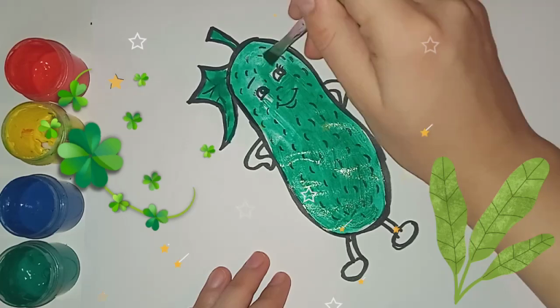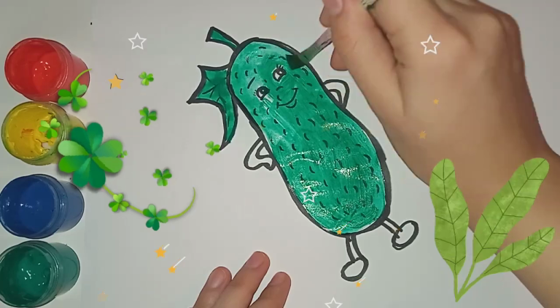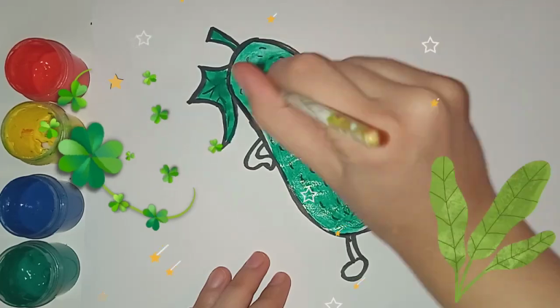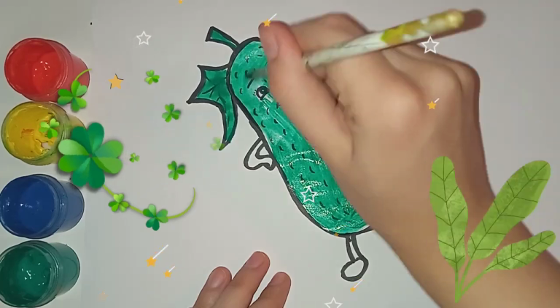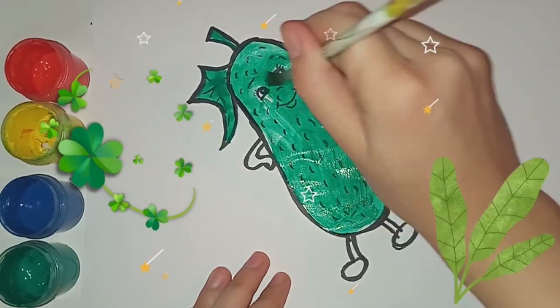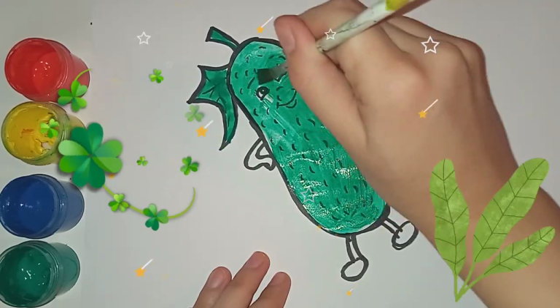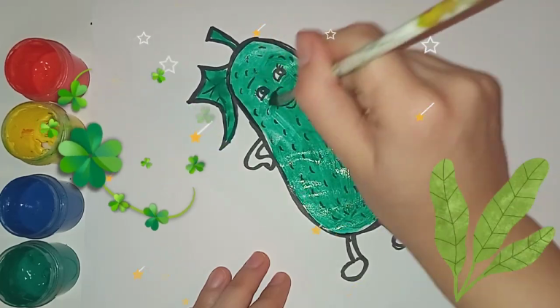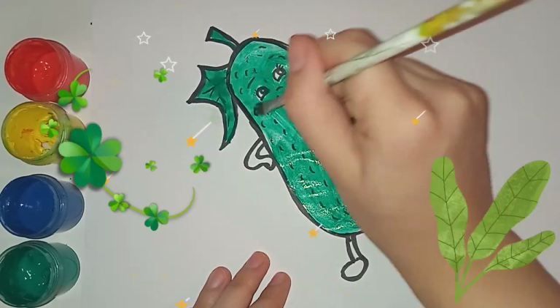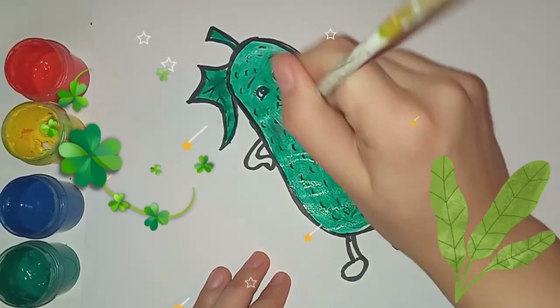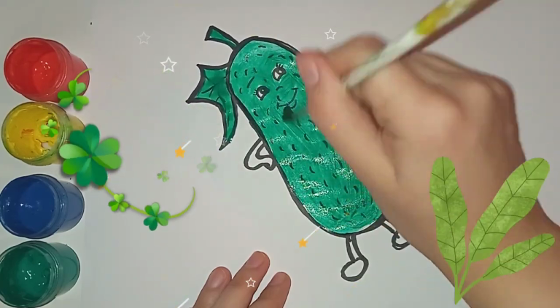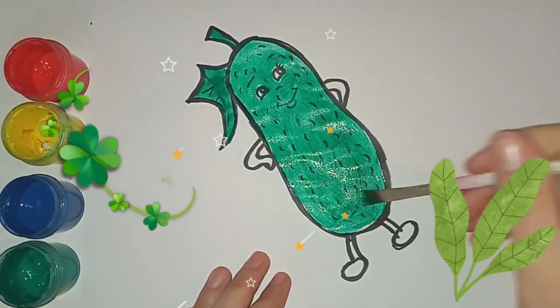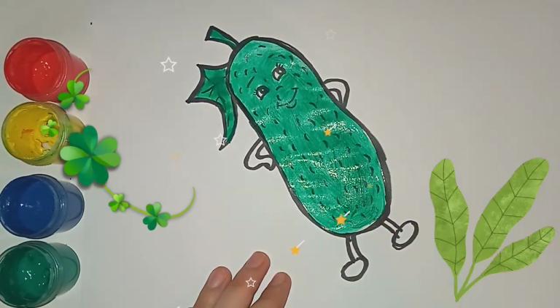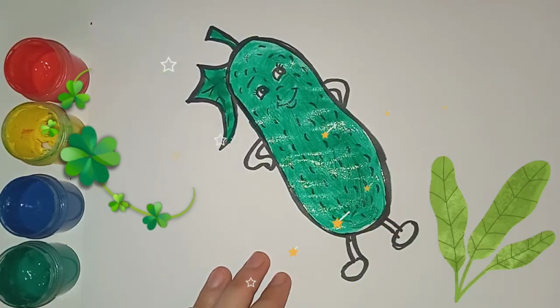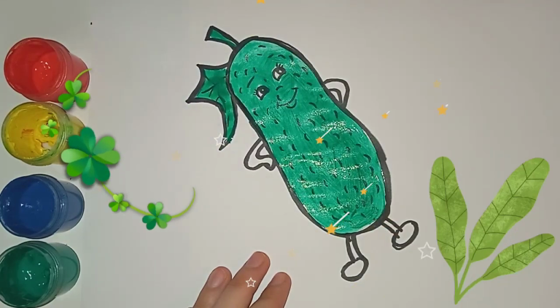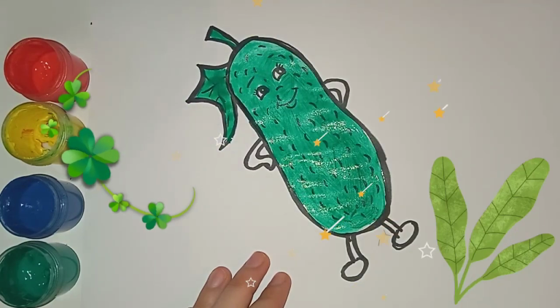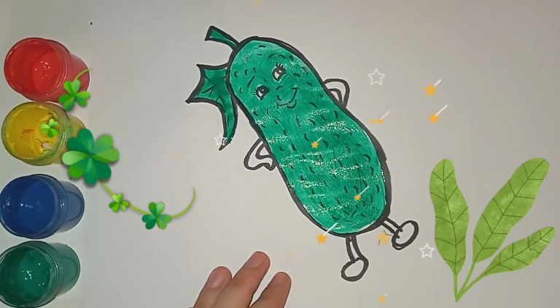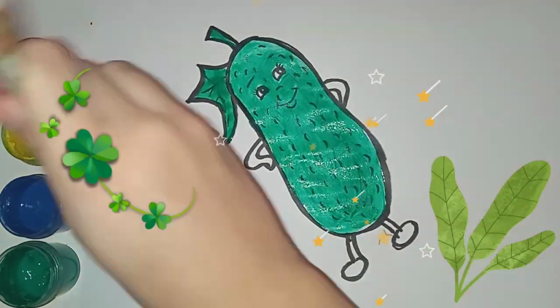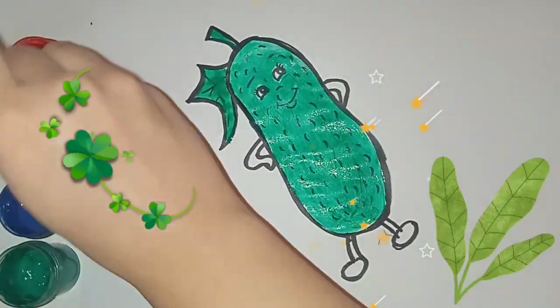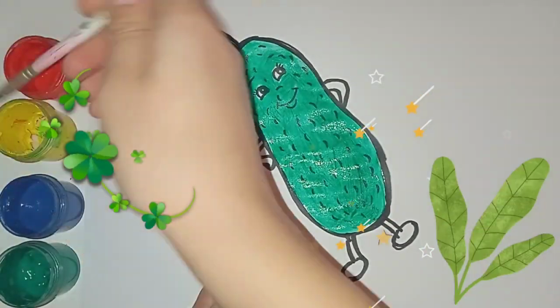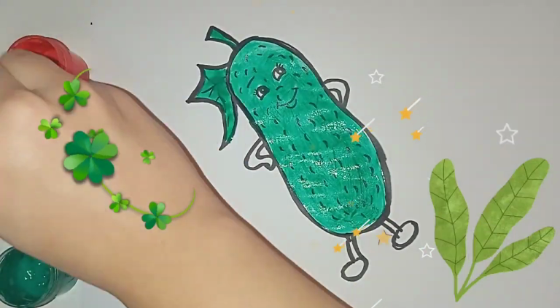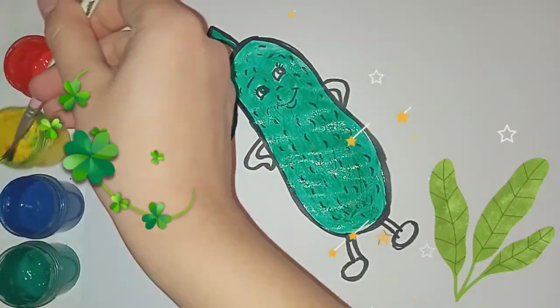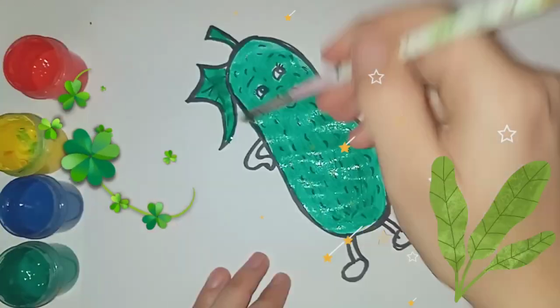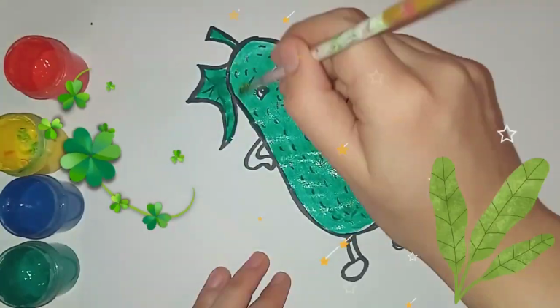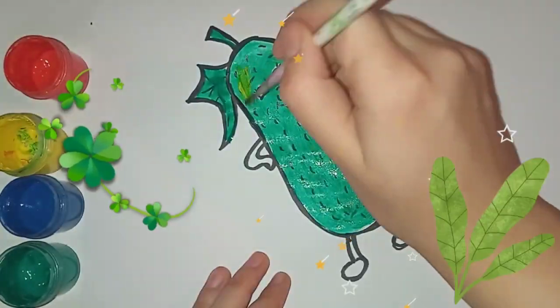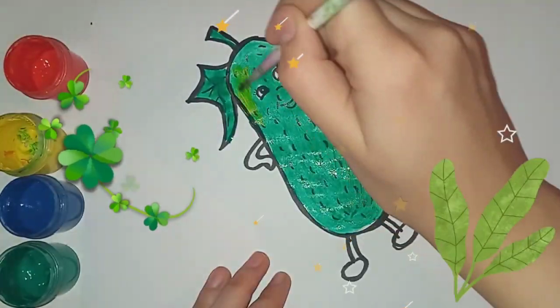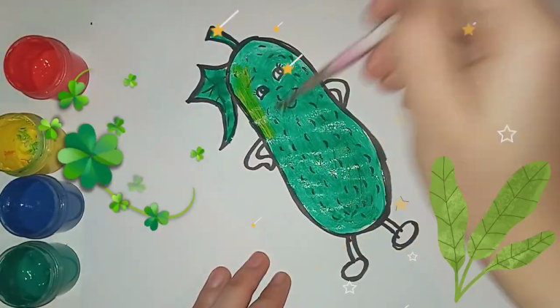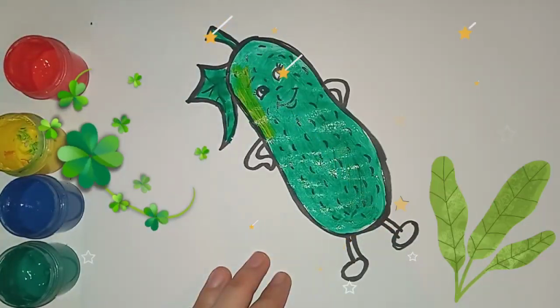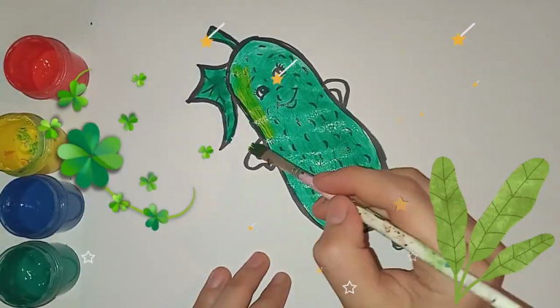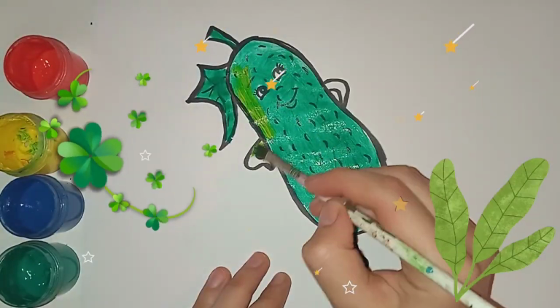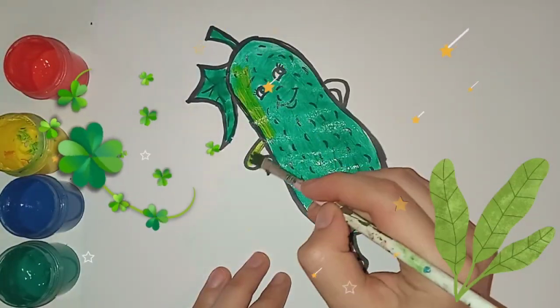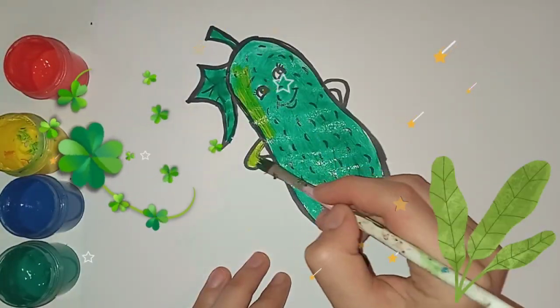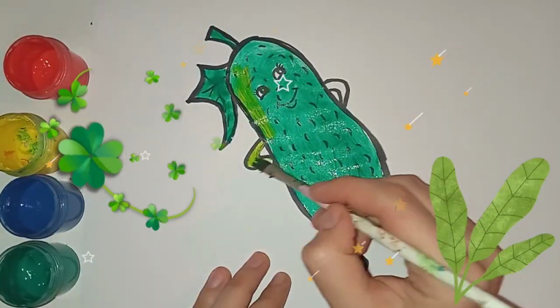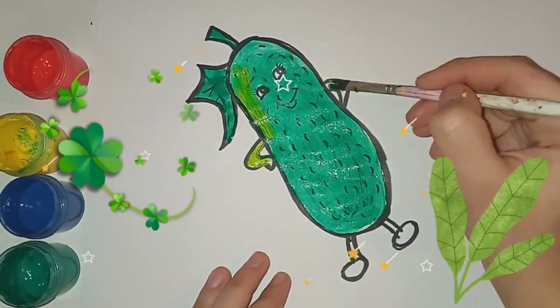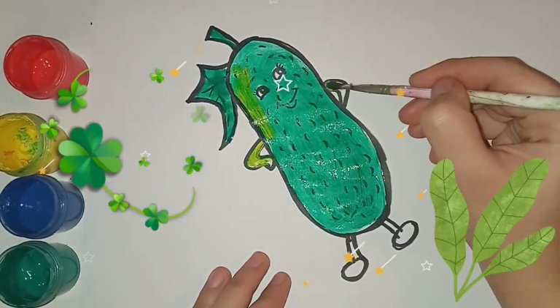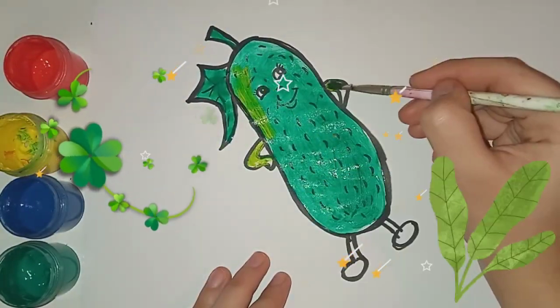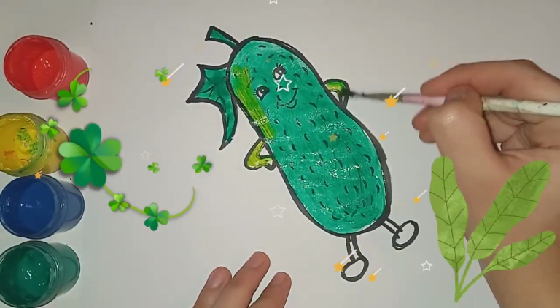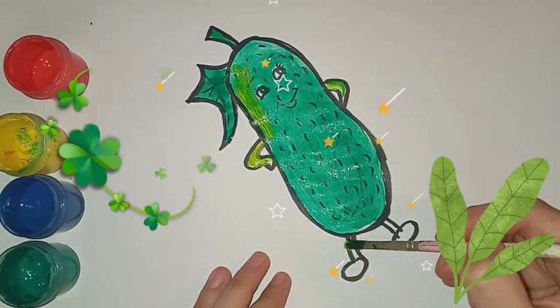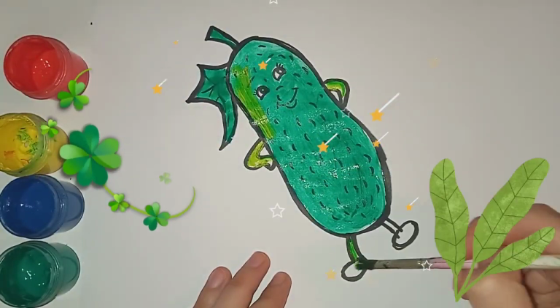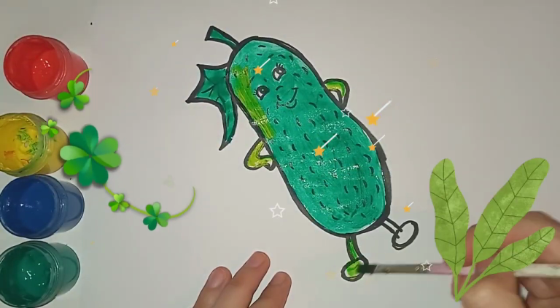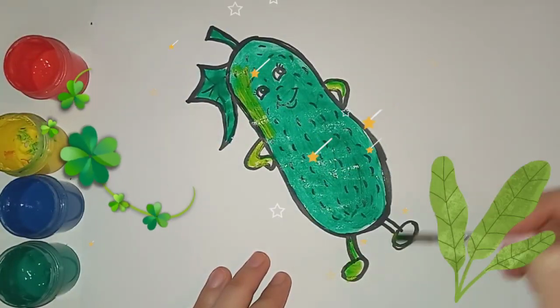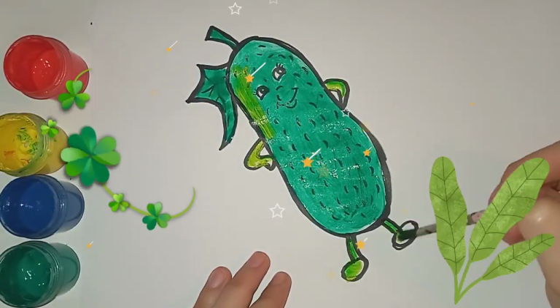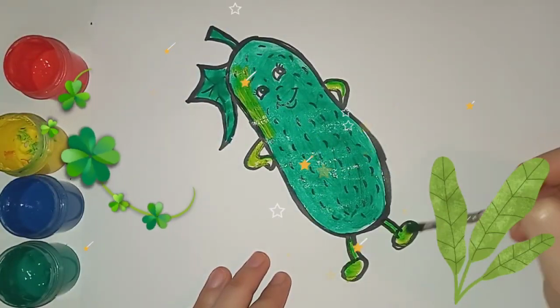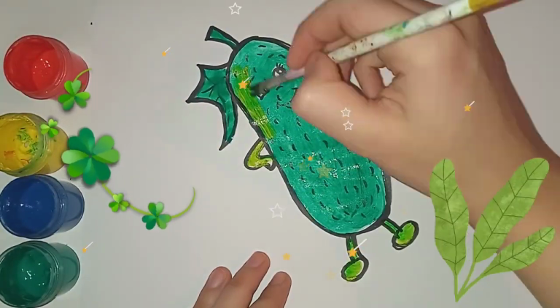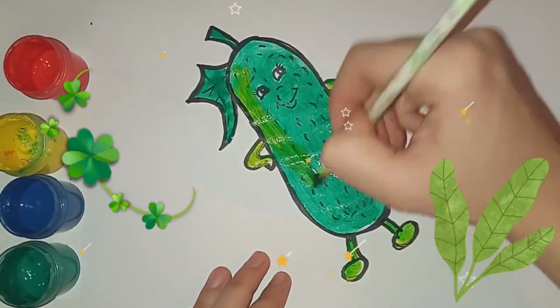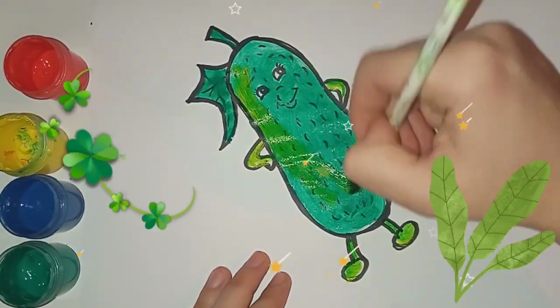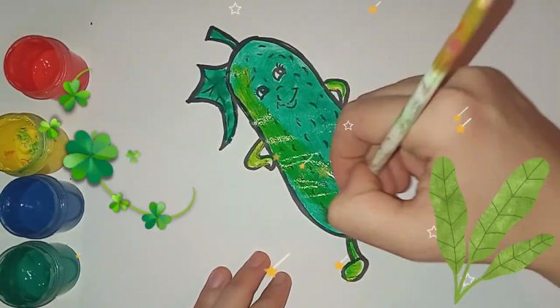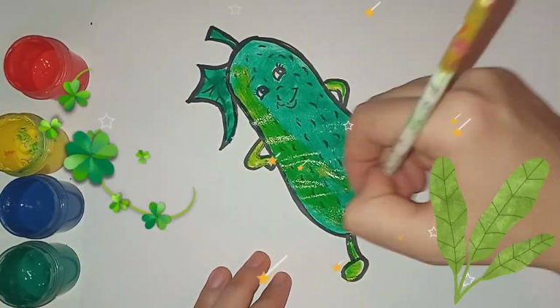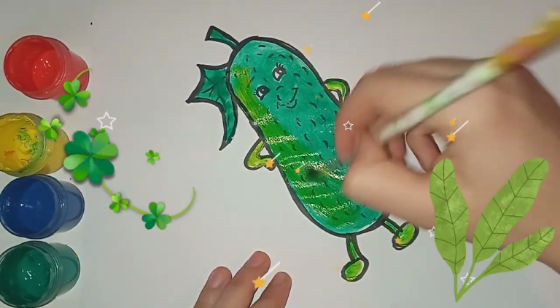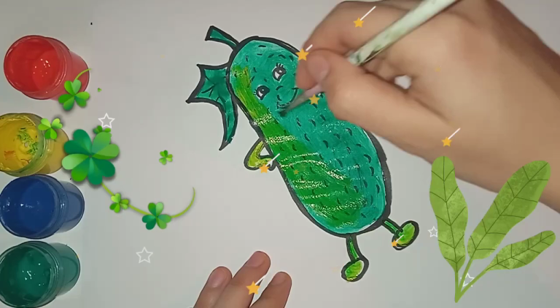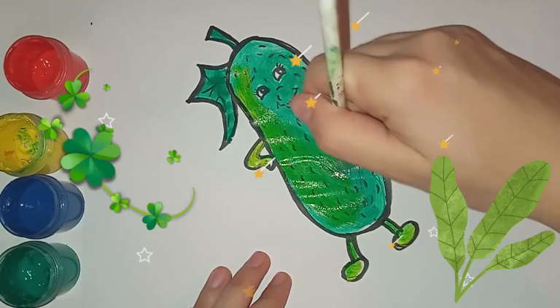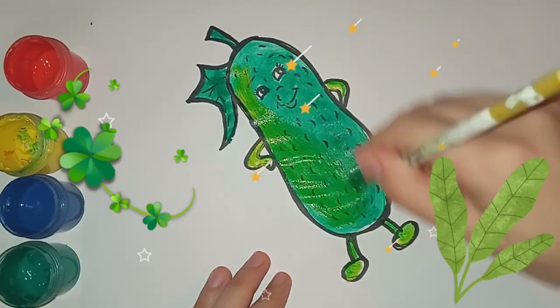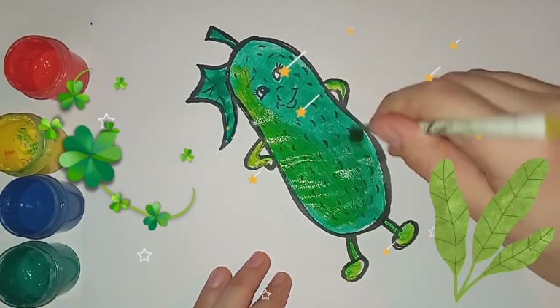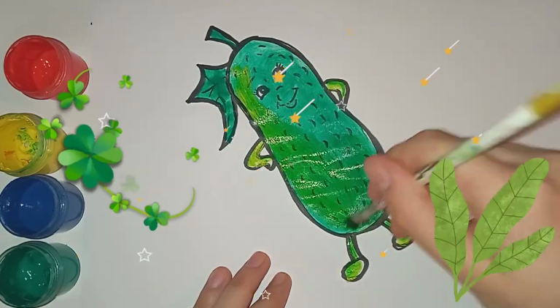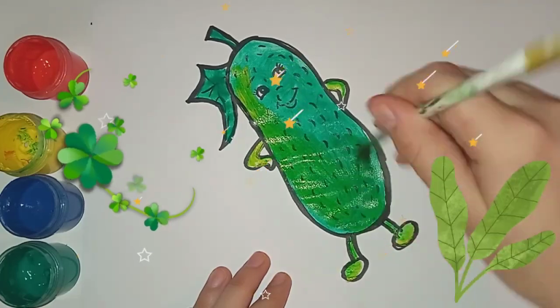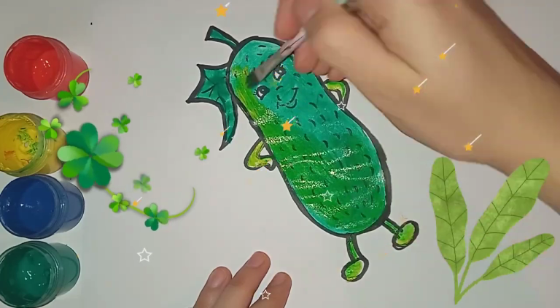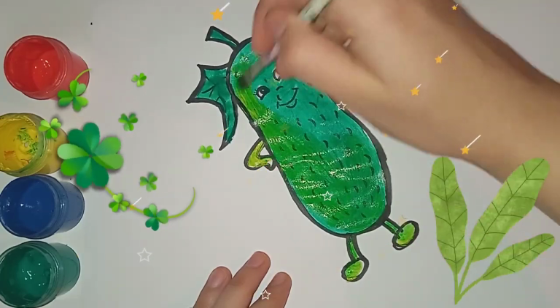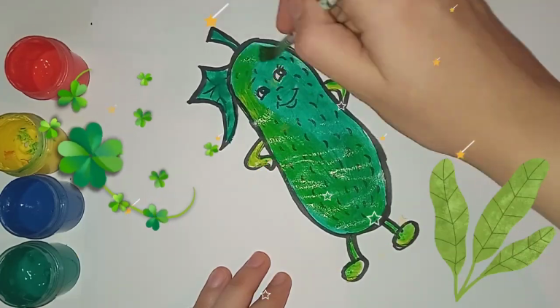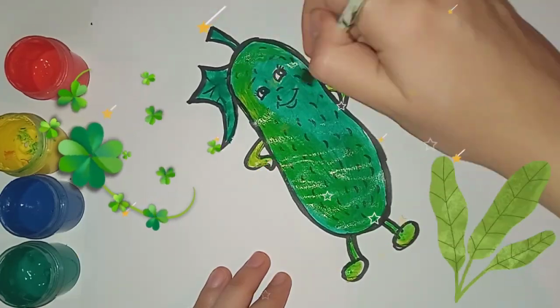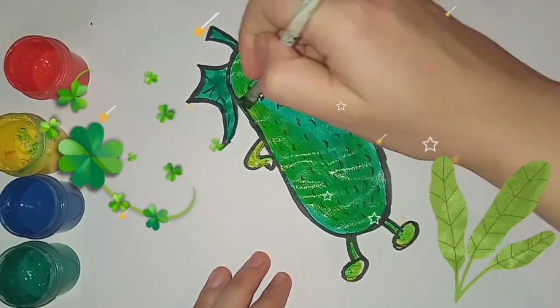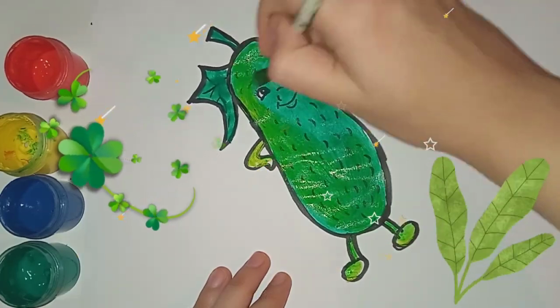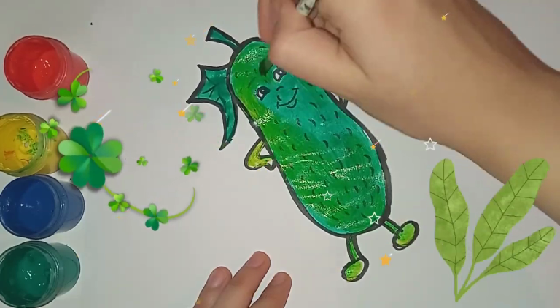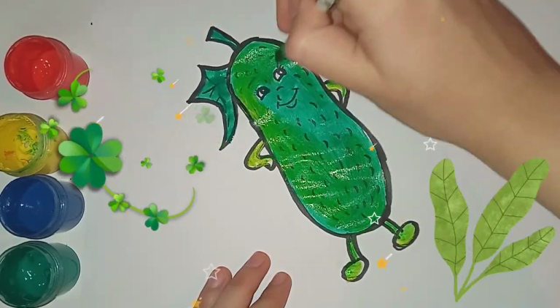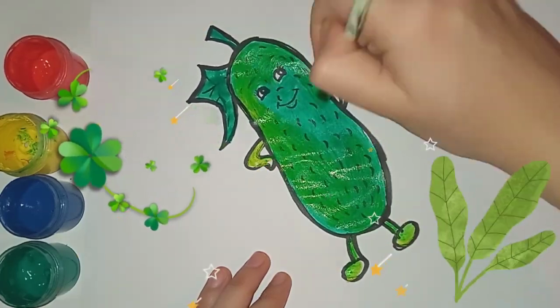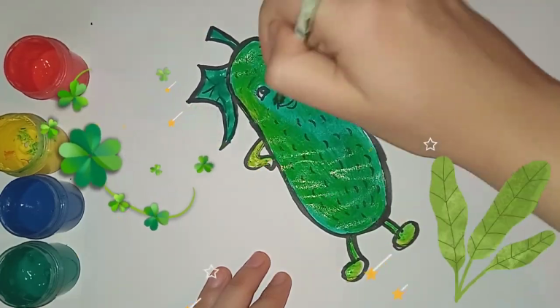Sweet and yummy ice cream, come and have some ice cream, vanilla, strawberry.